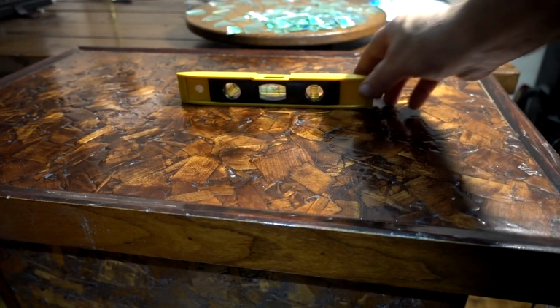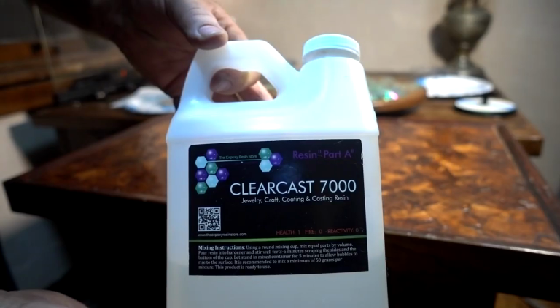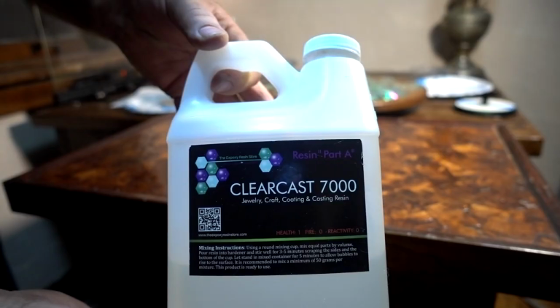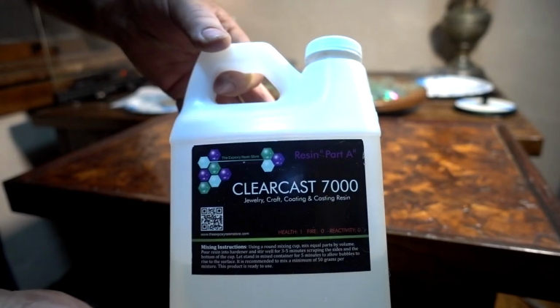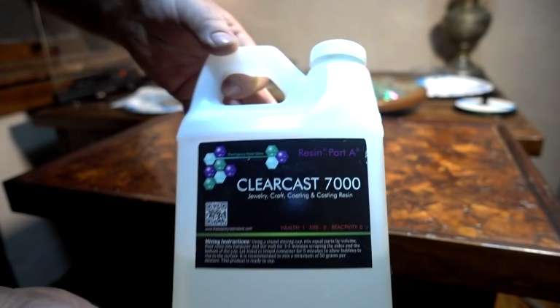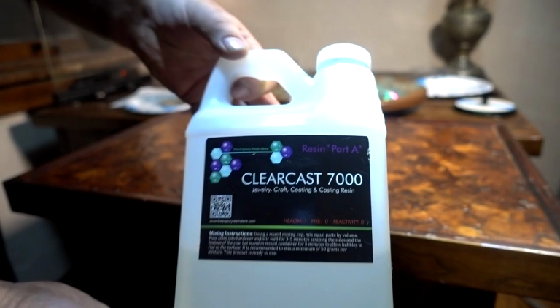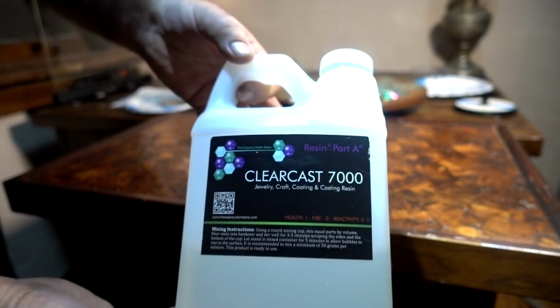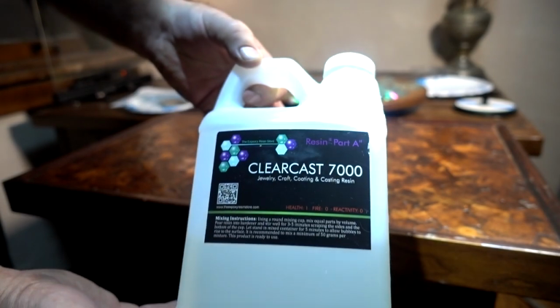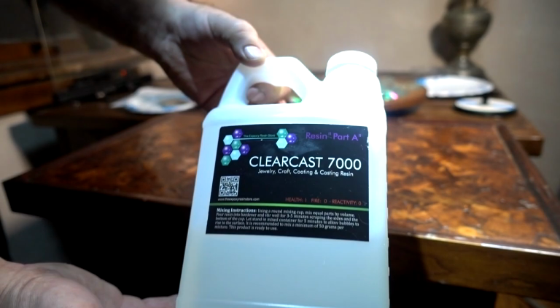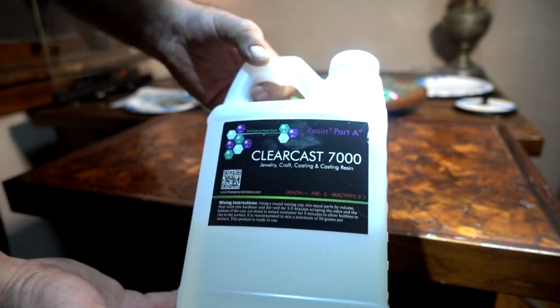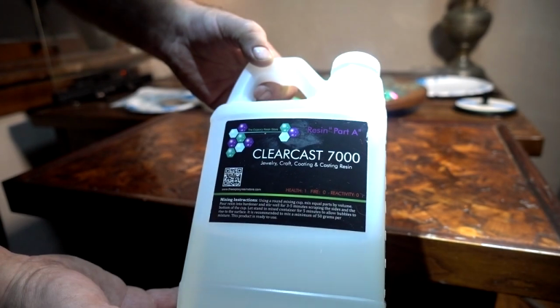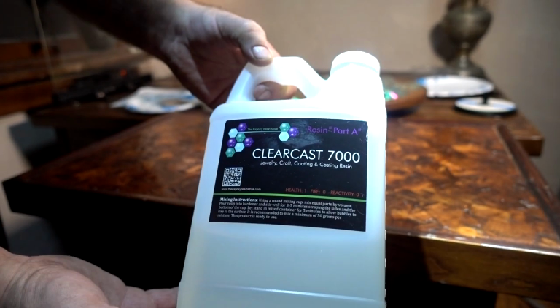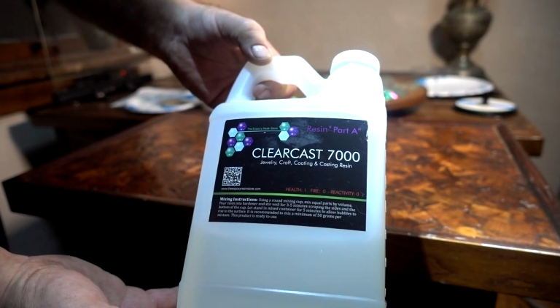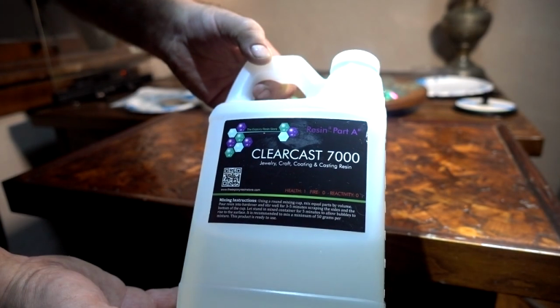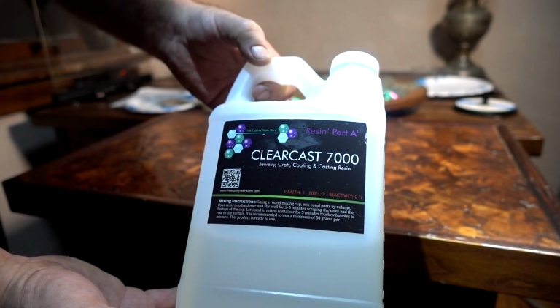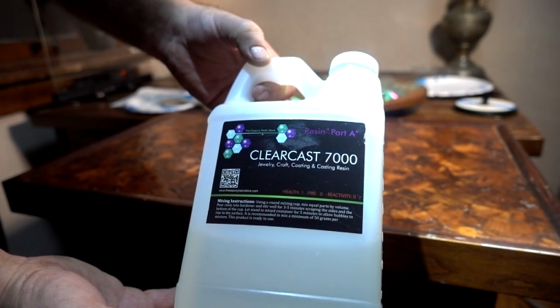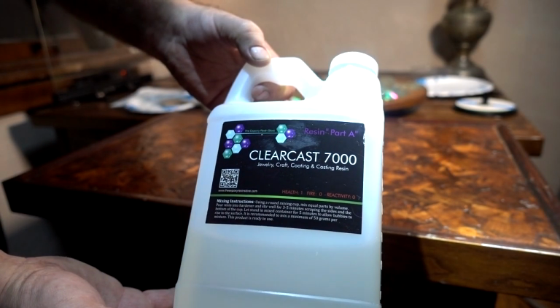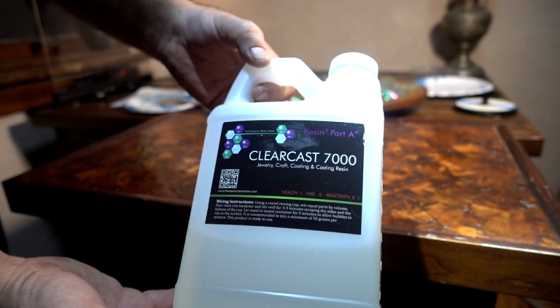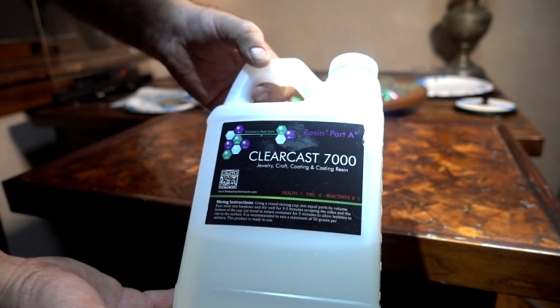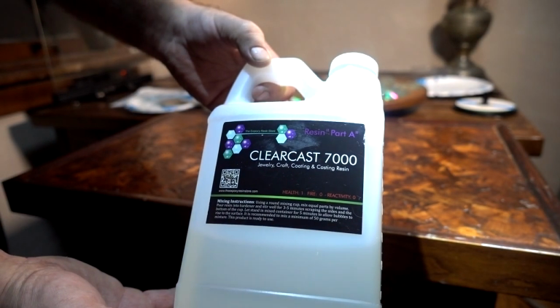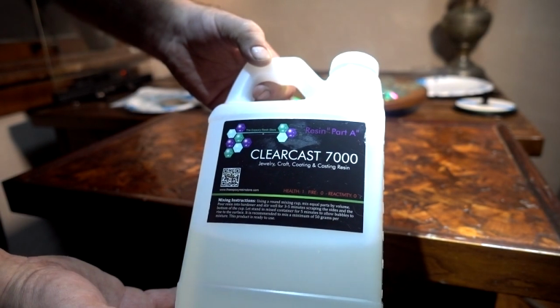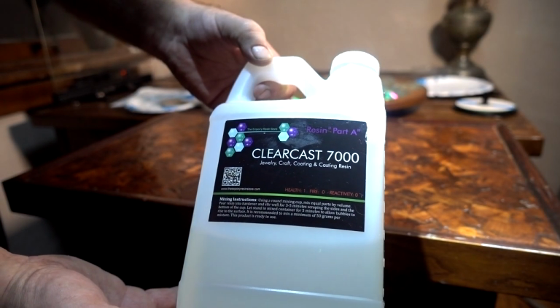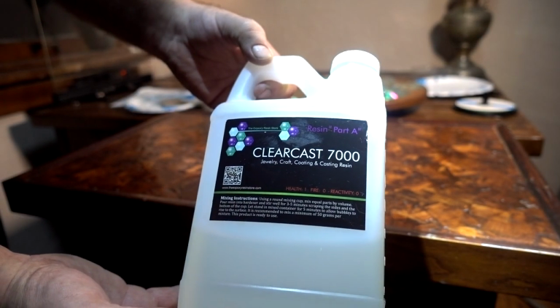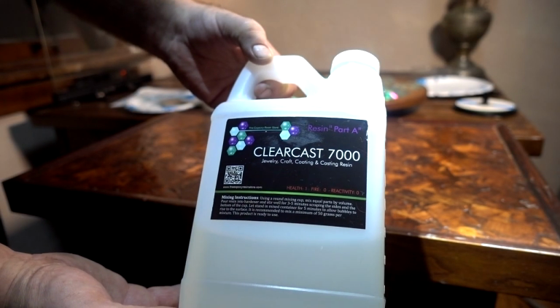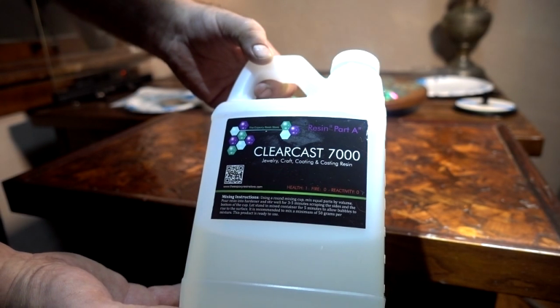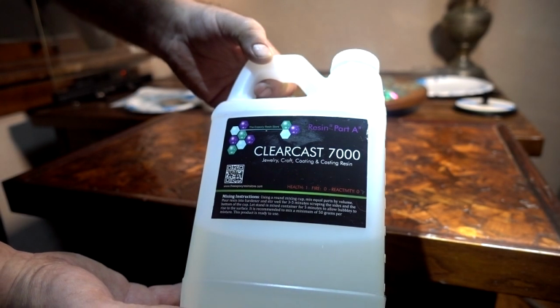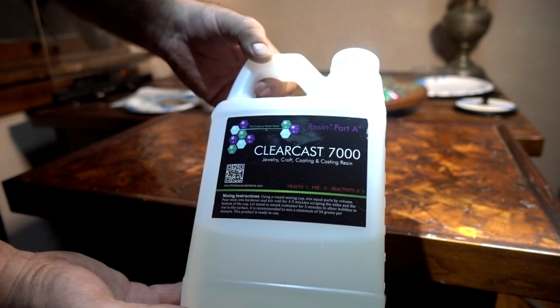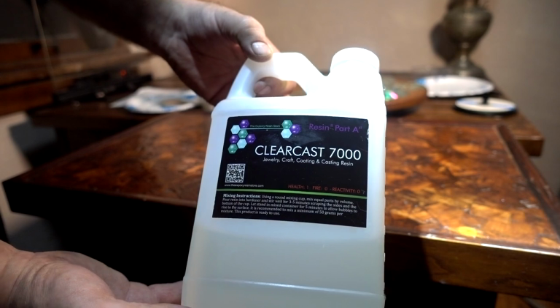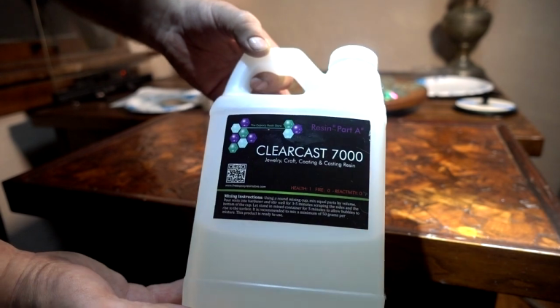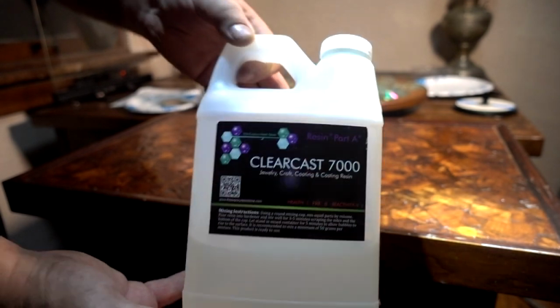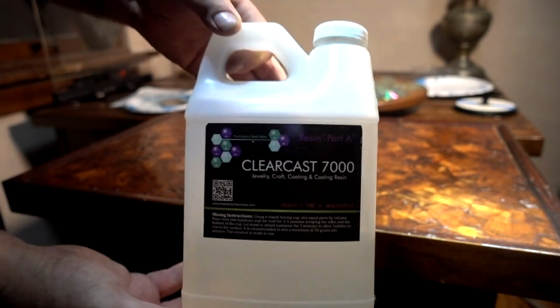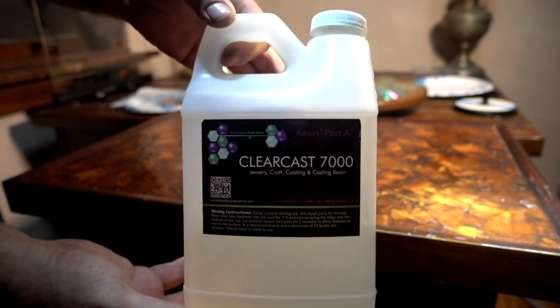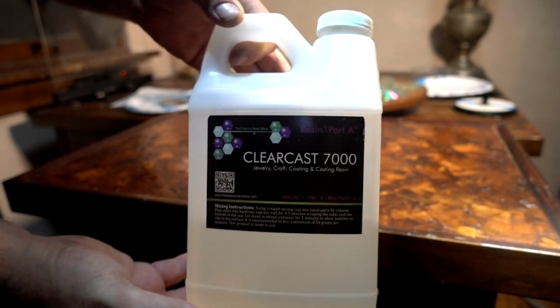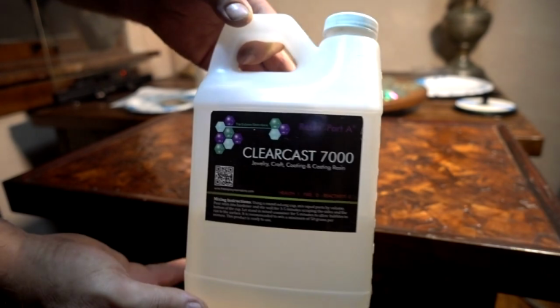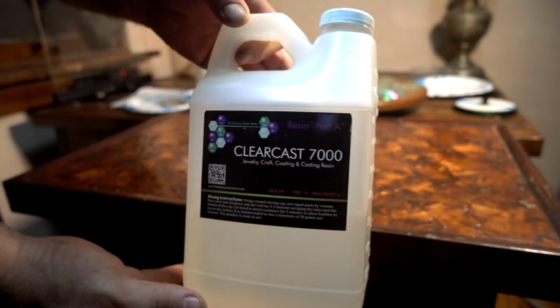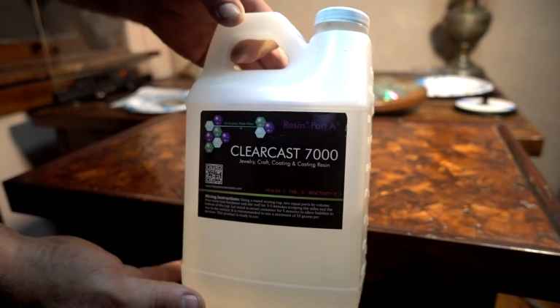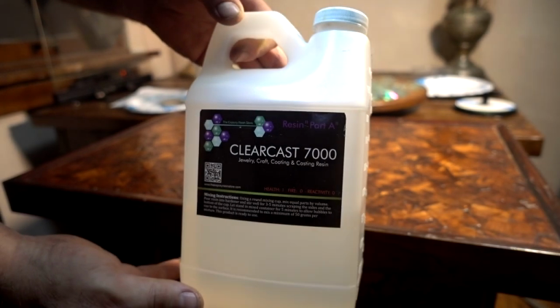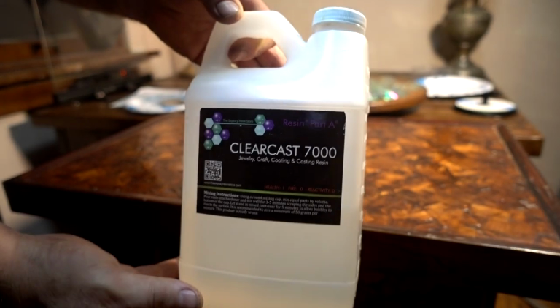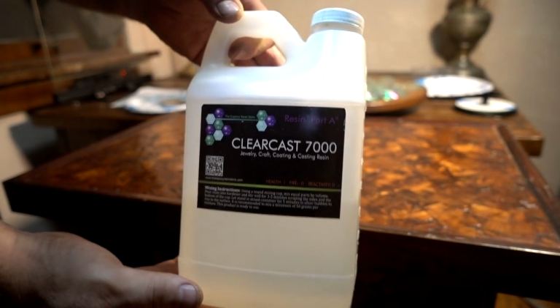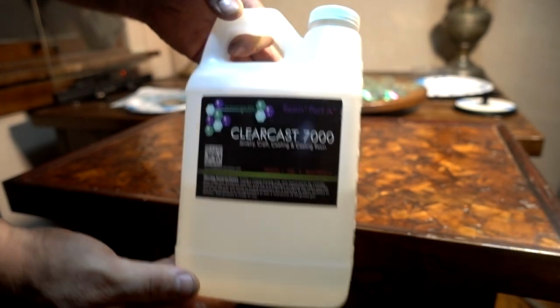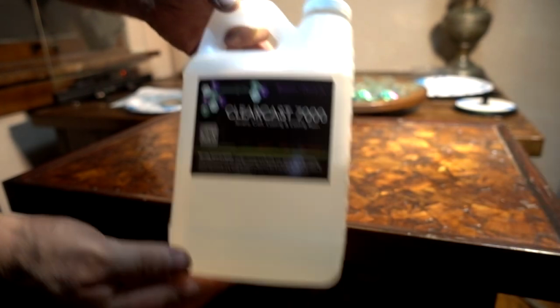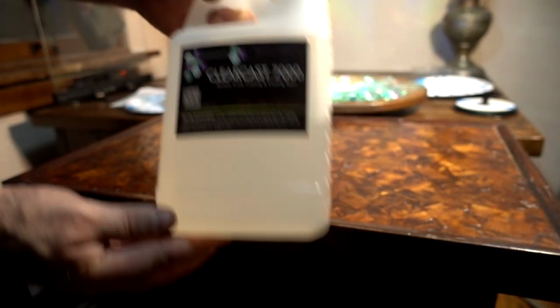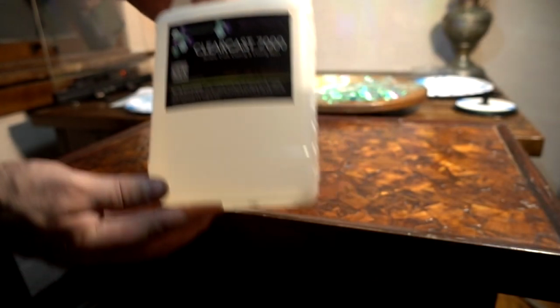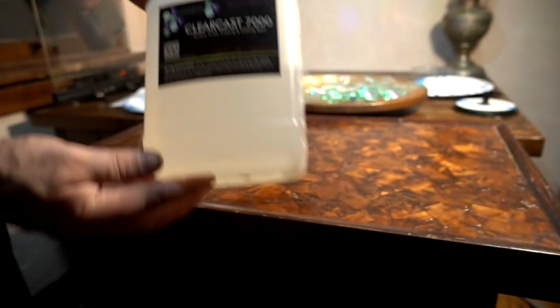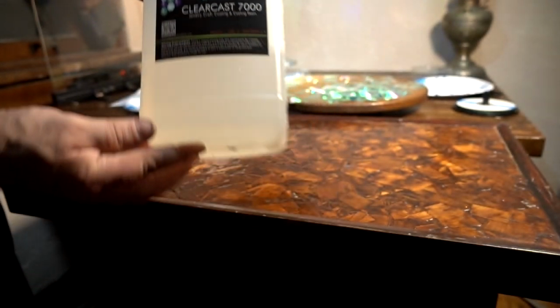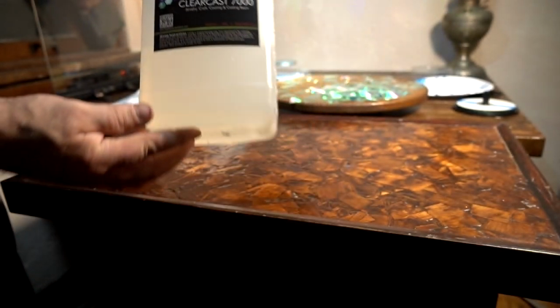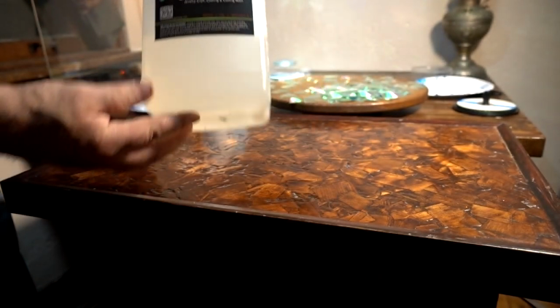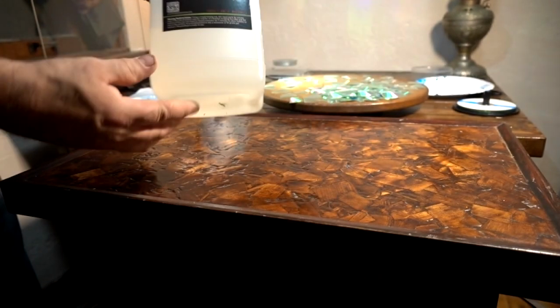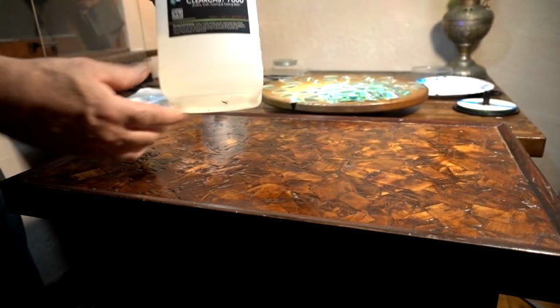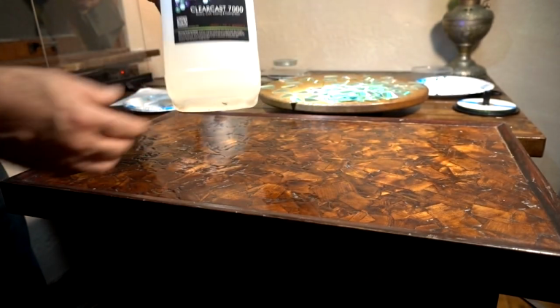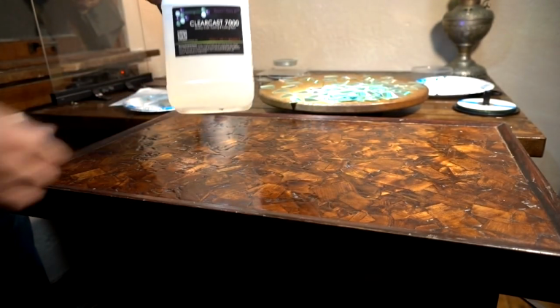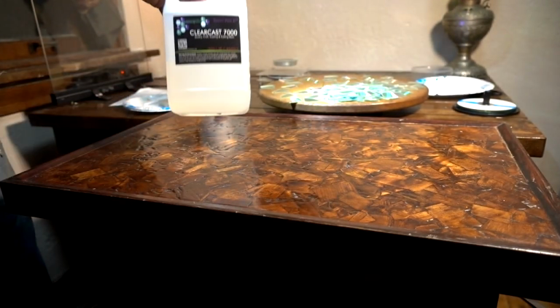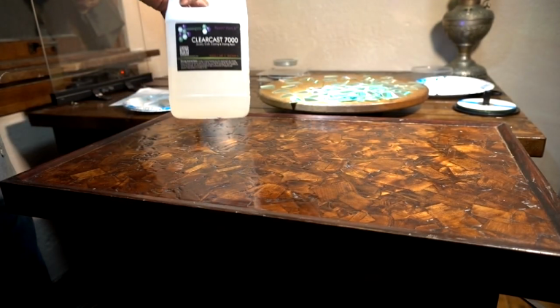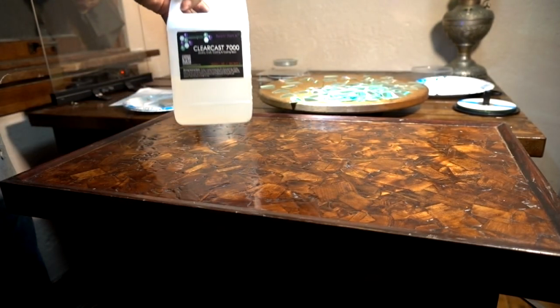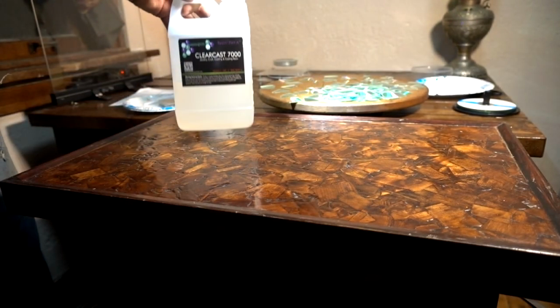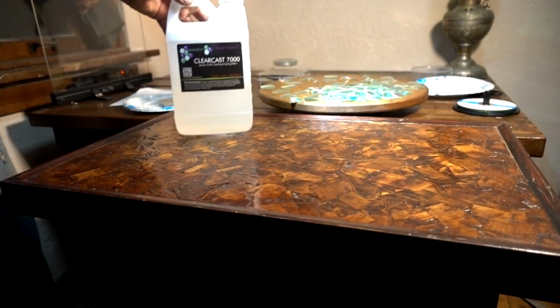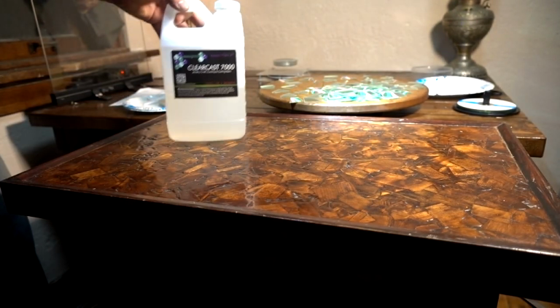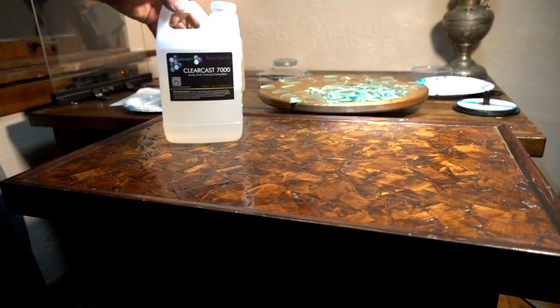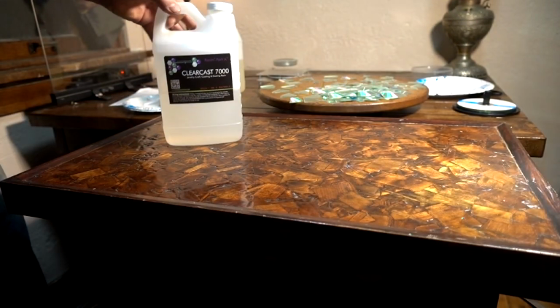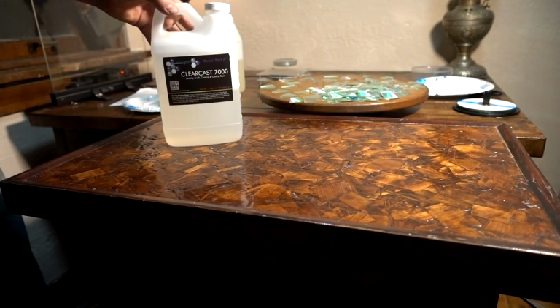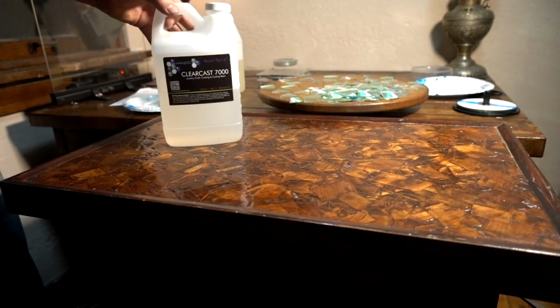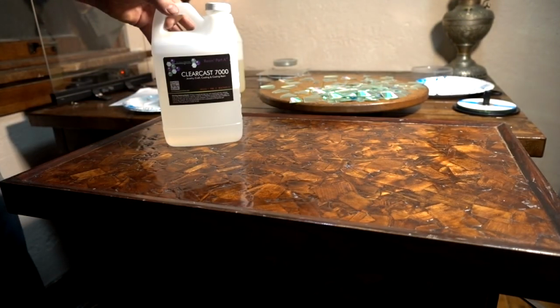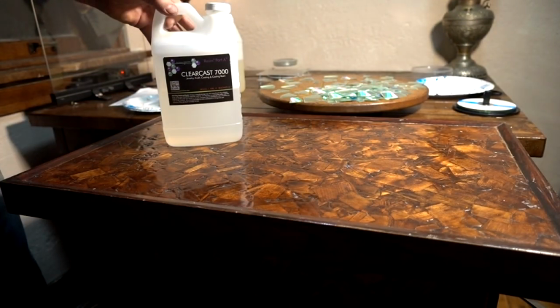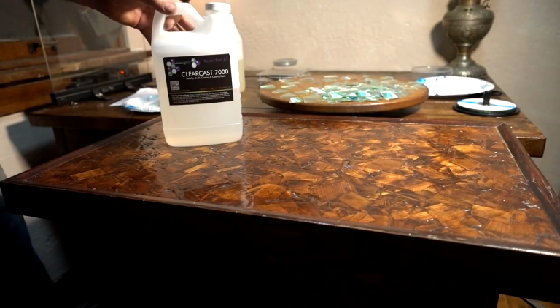I'm going to be using the ClearCast 7000 resin. I think I got this on Amazon. Two-part epoxy, equal parts.